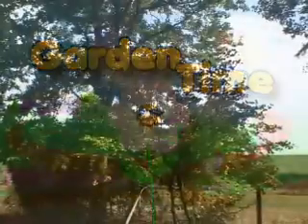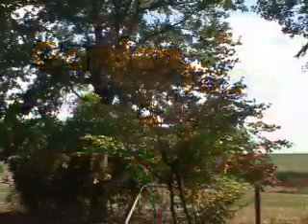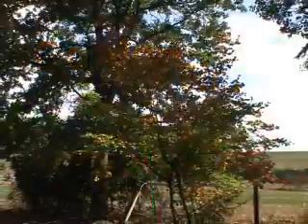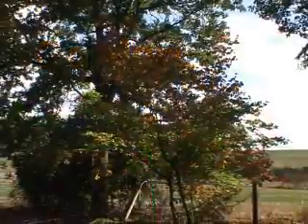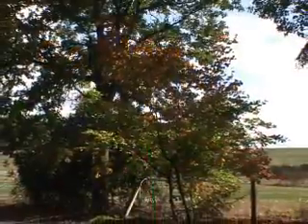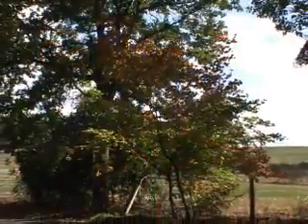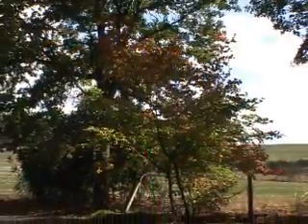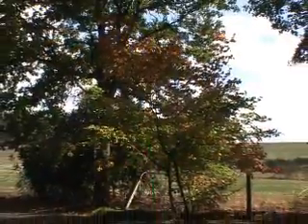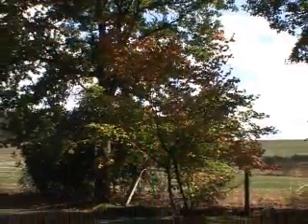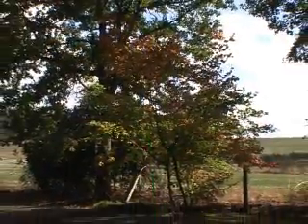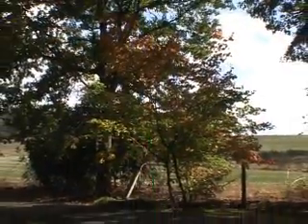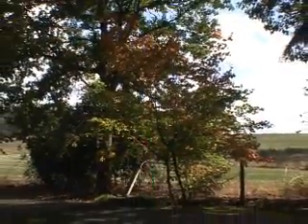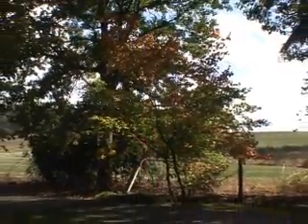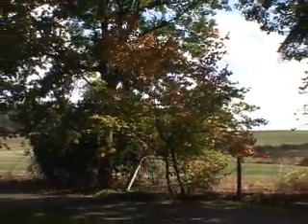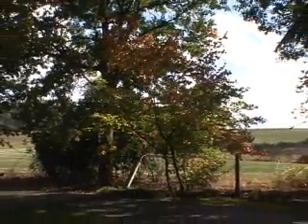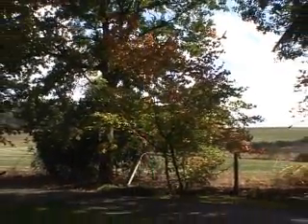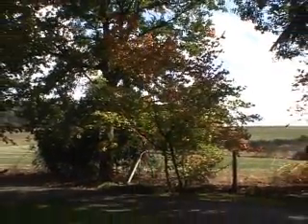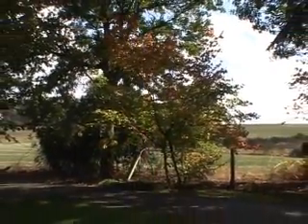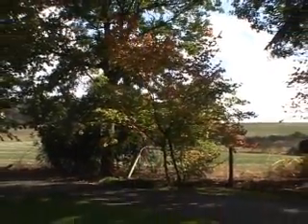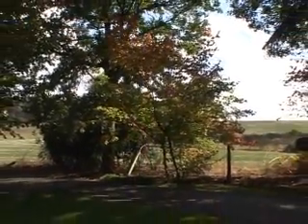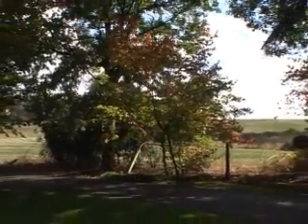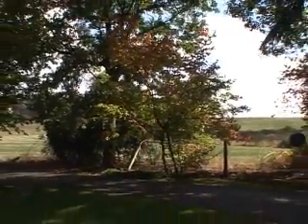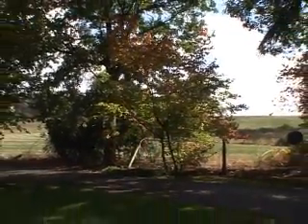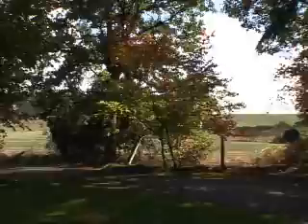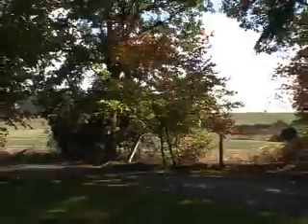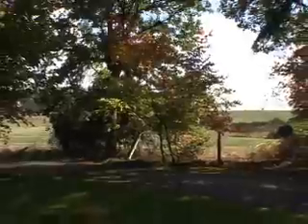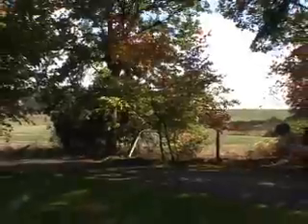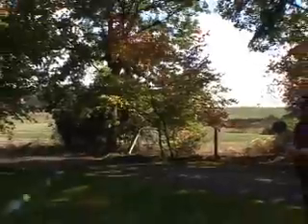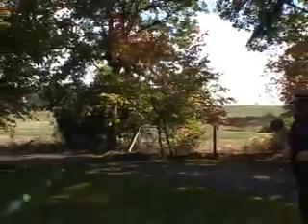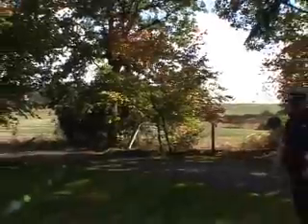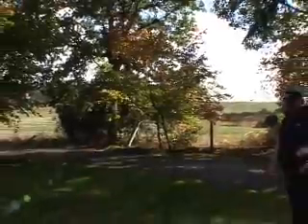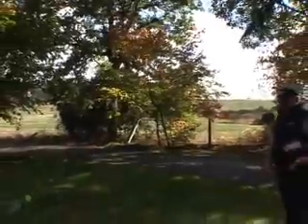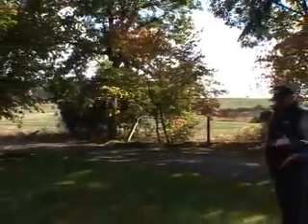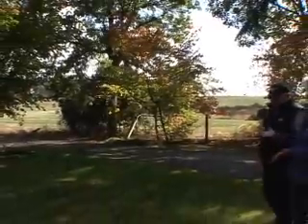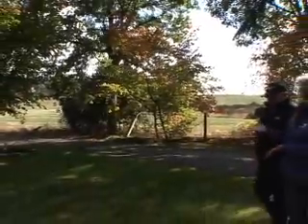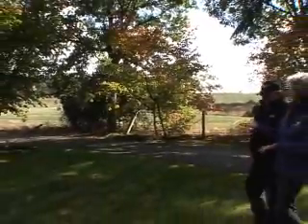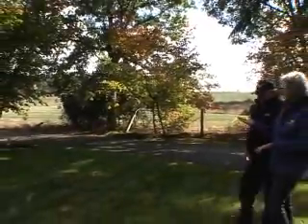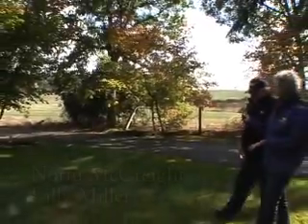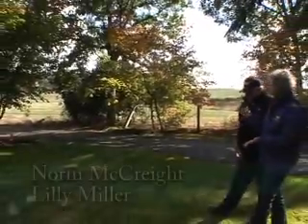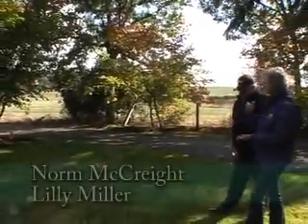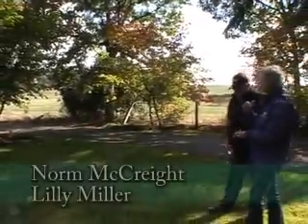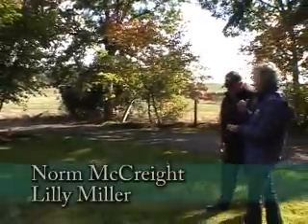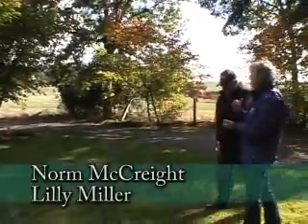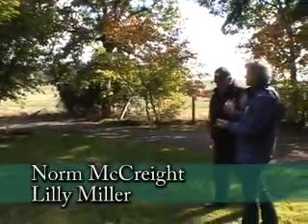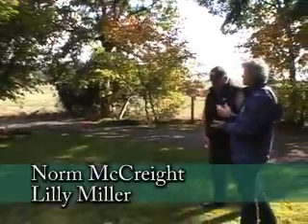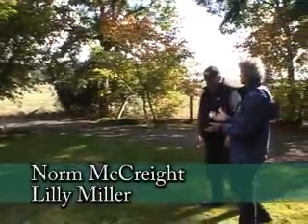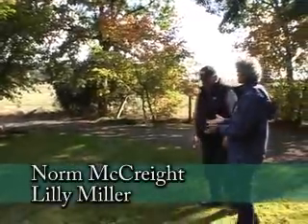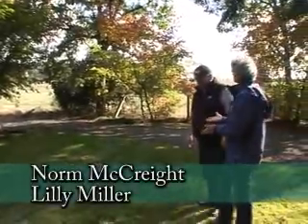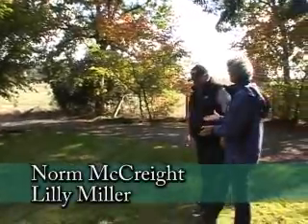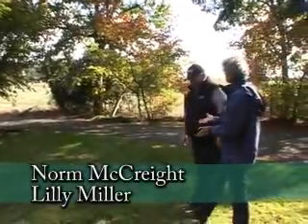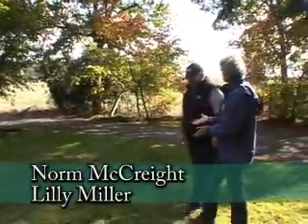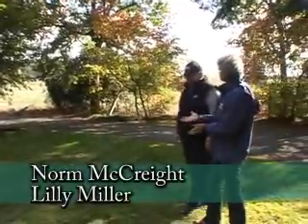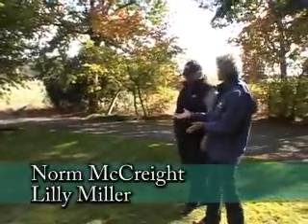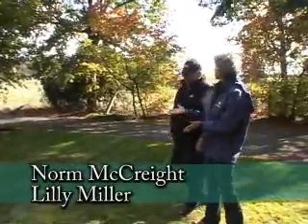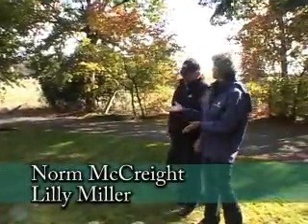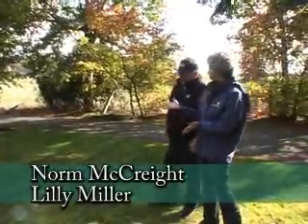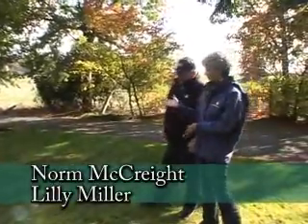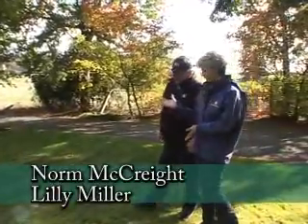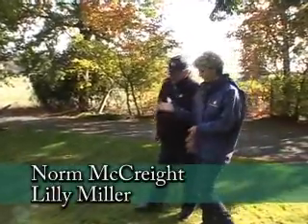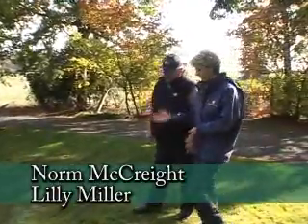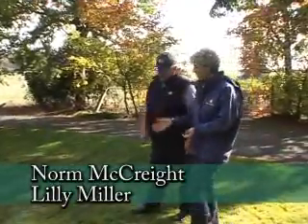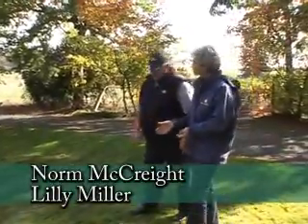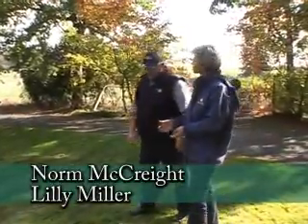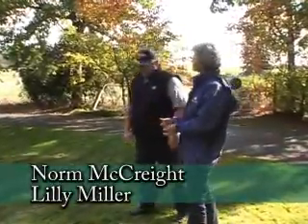I'm with Norm today from Lily Miller and we're talking about lawns in the fall. What can we start doing this time of year for our lawns?